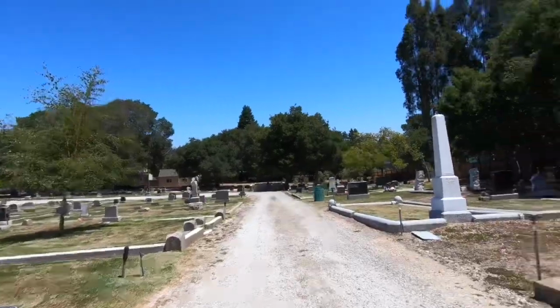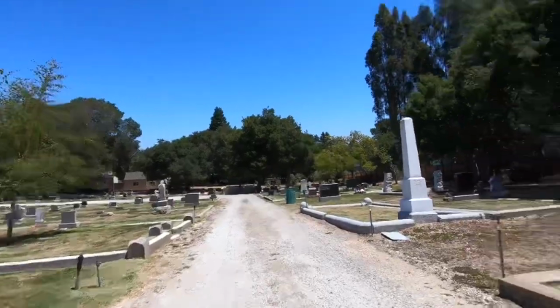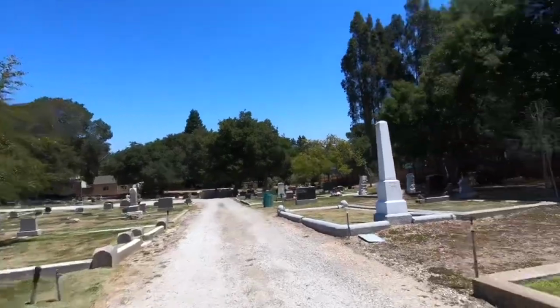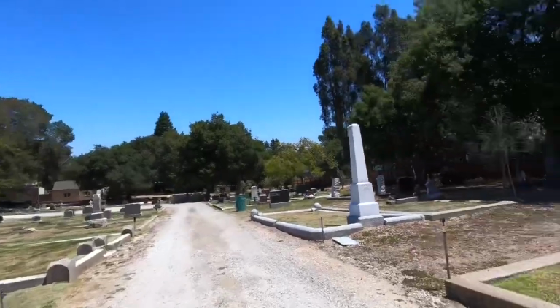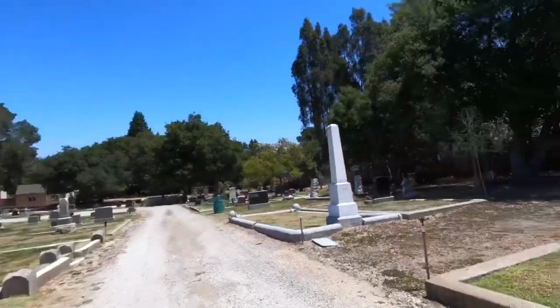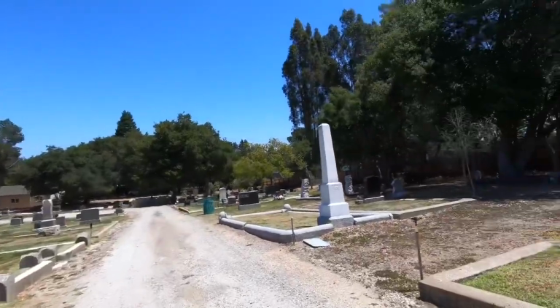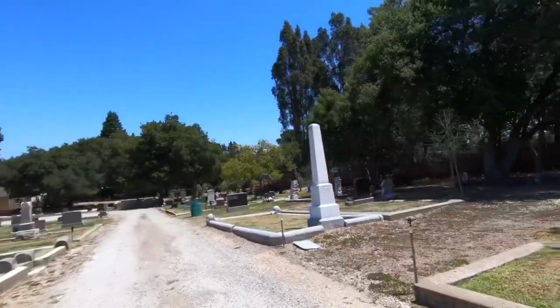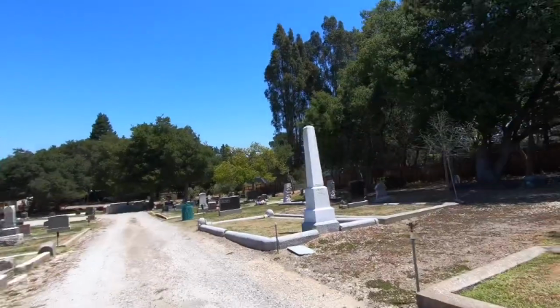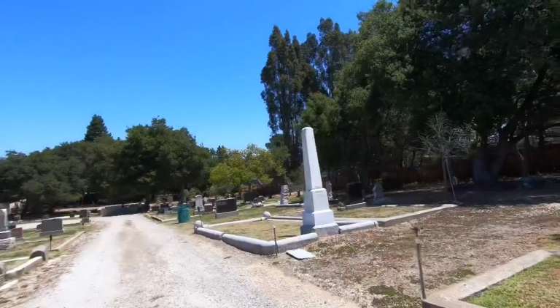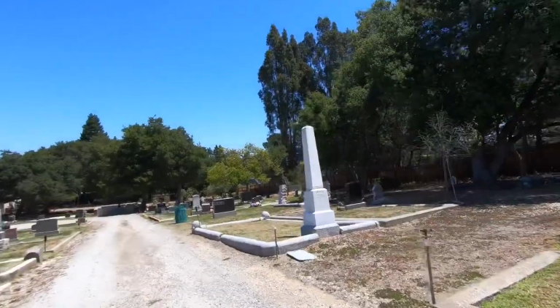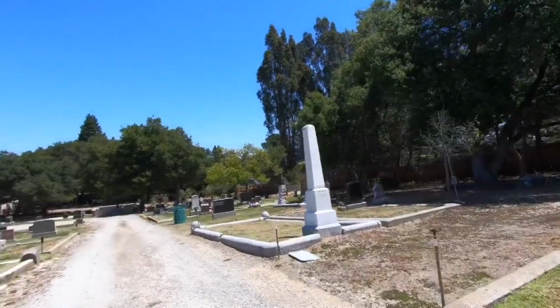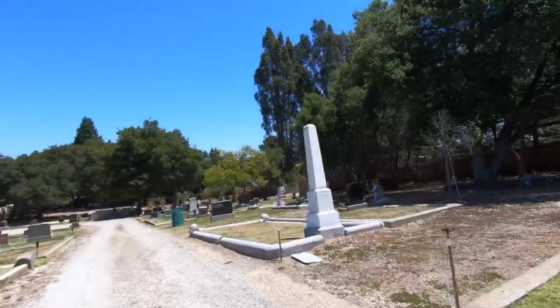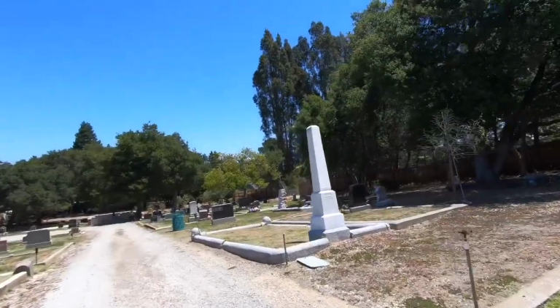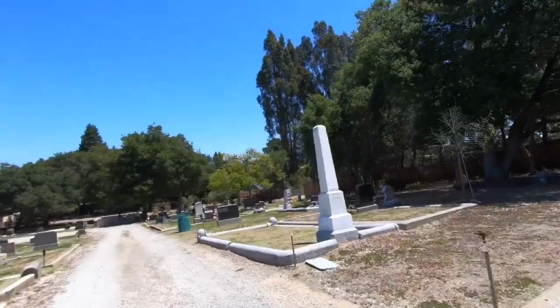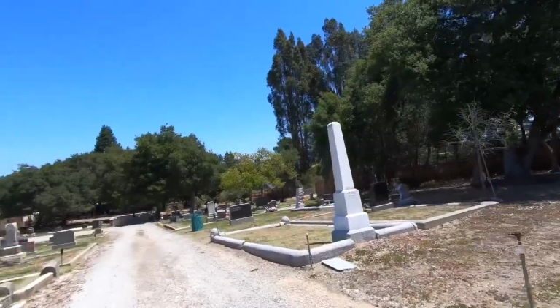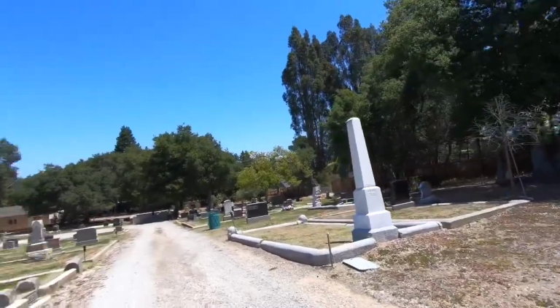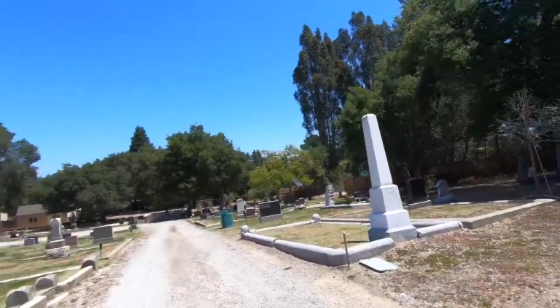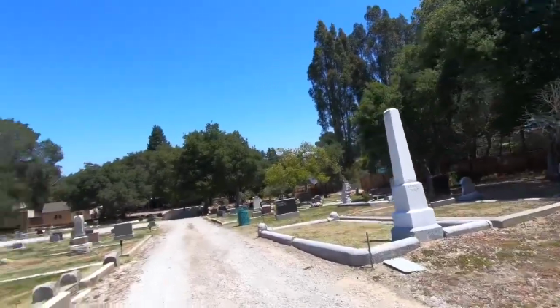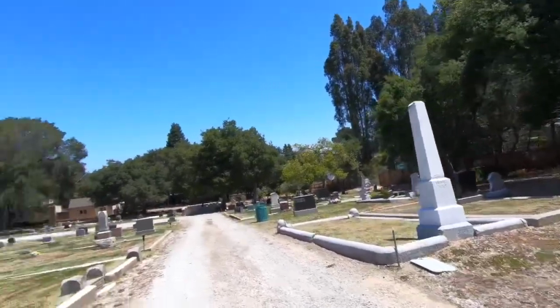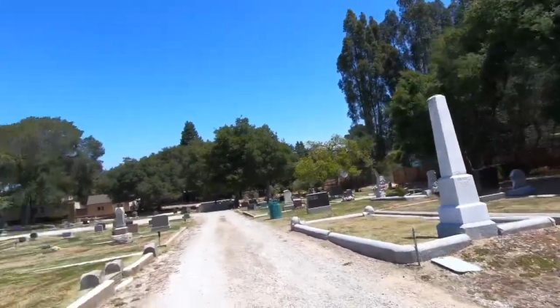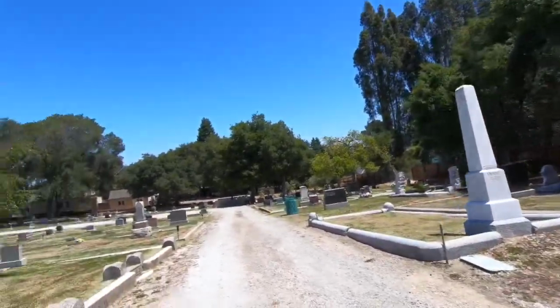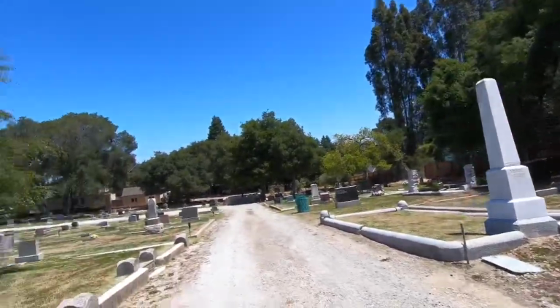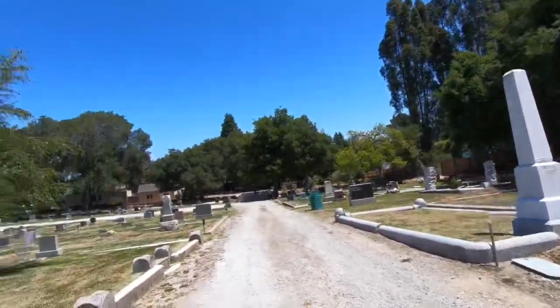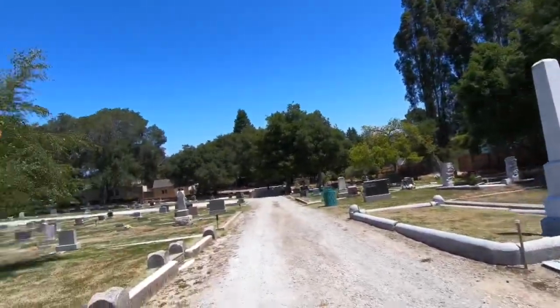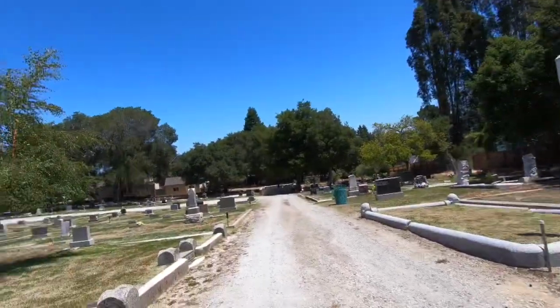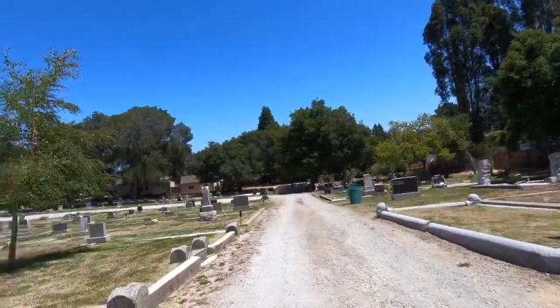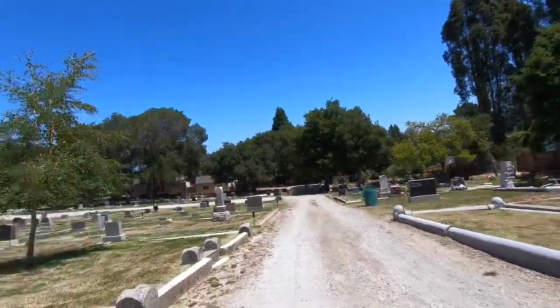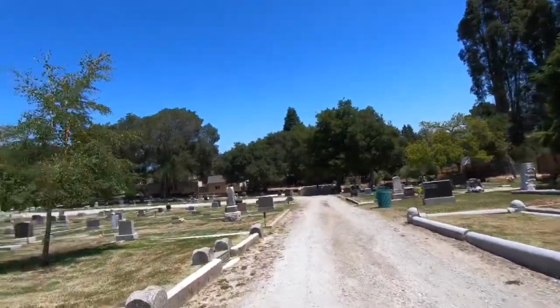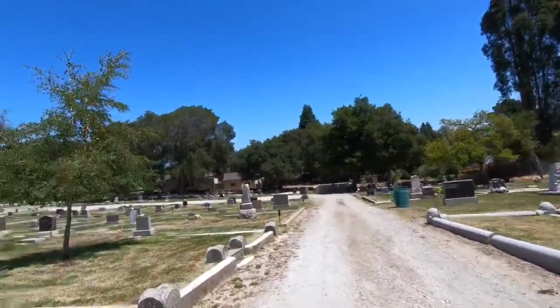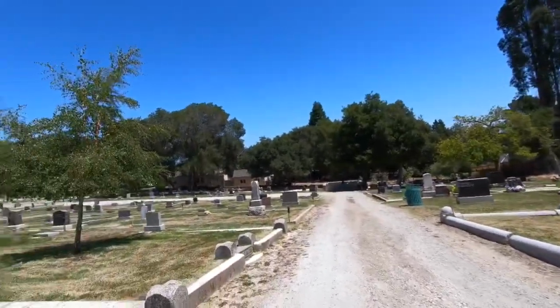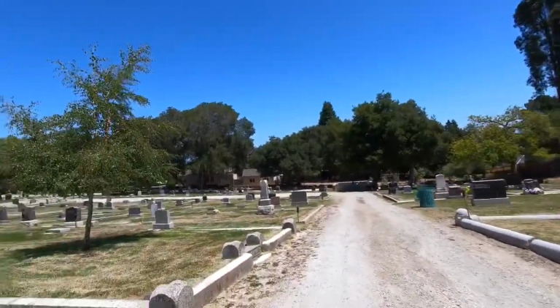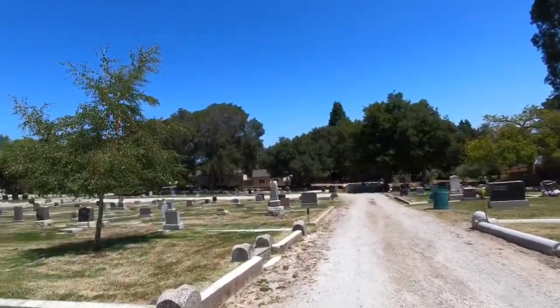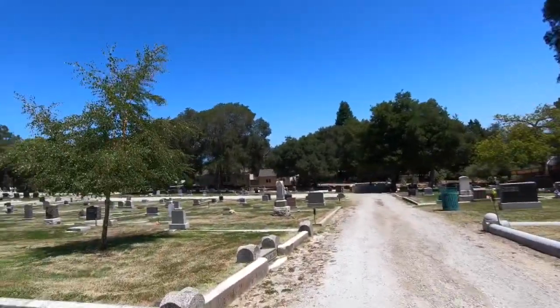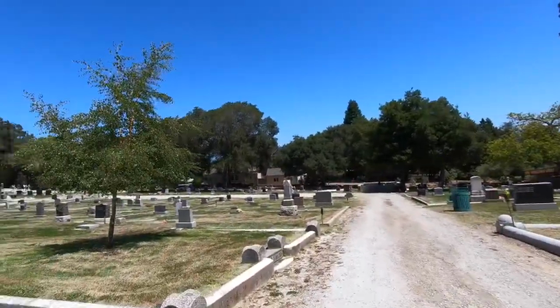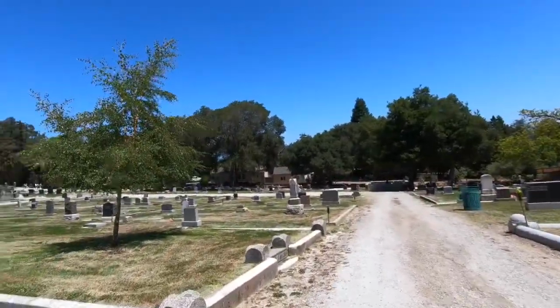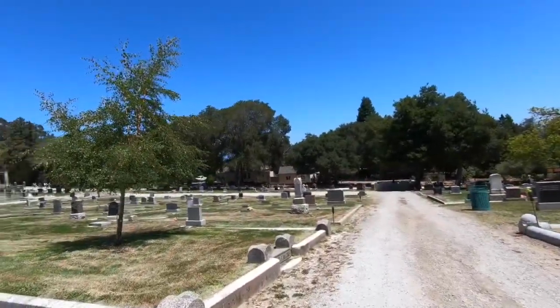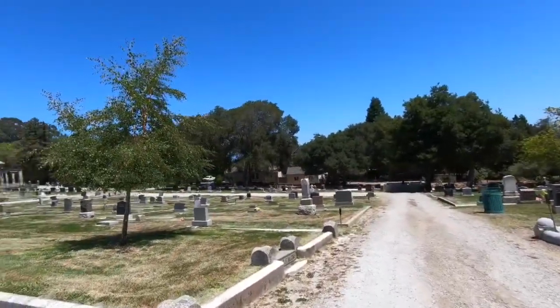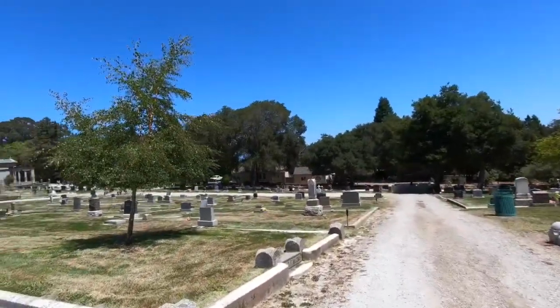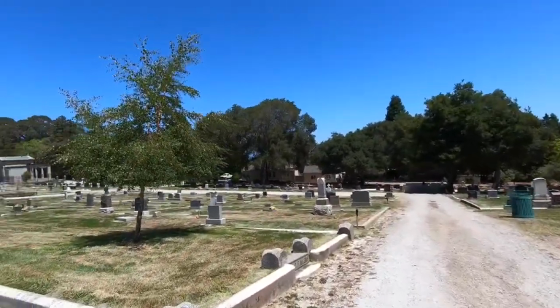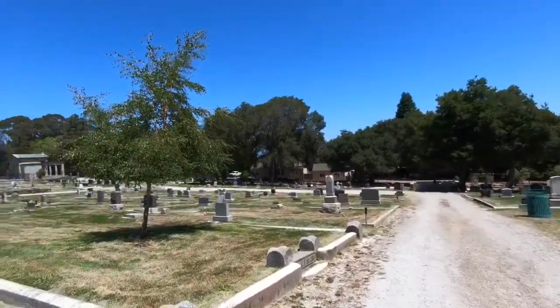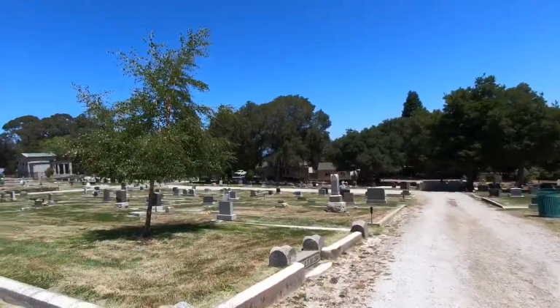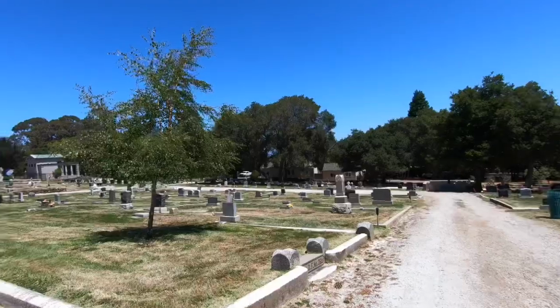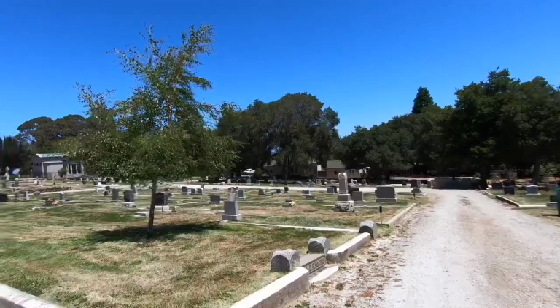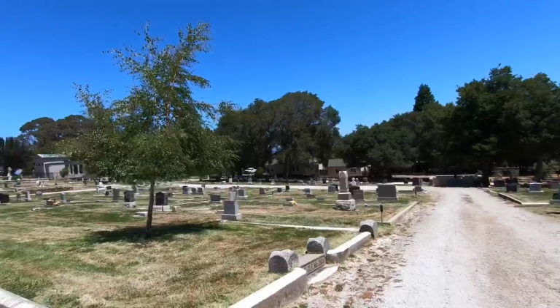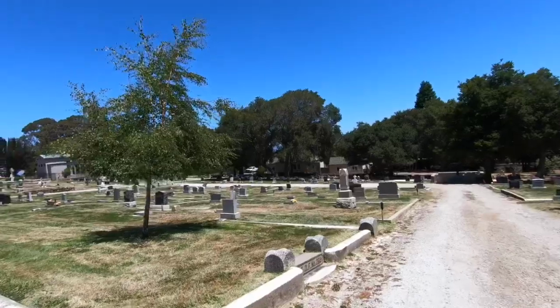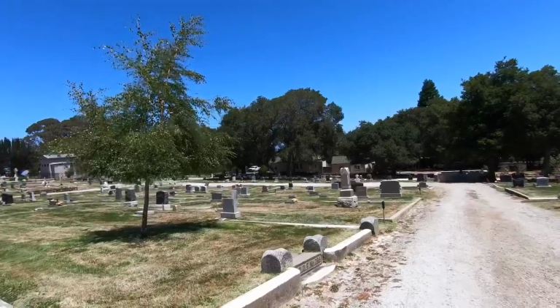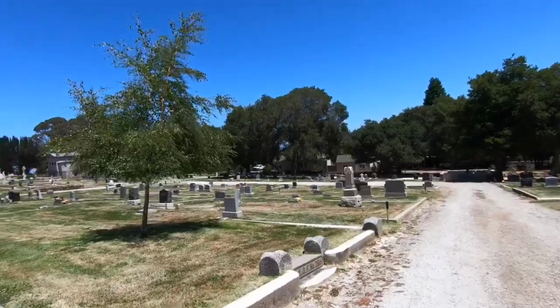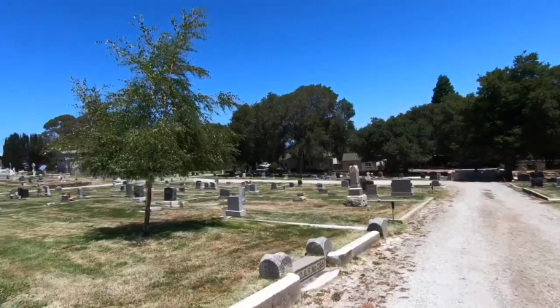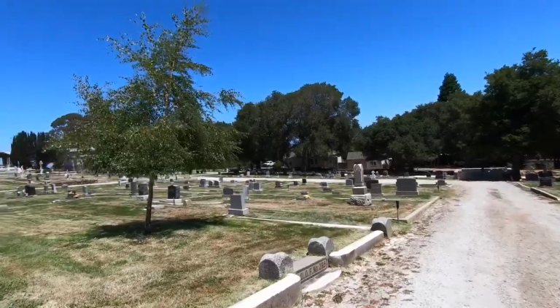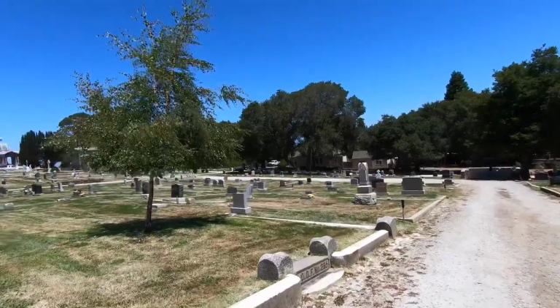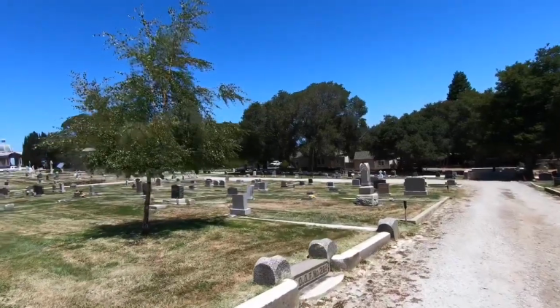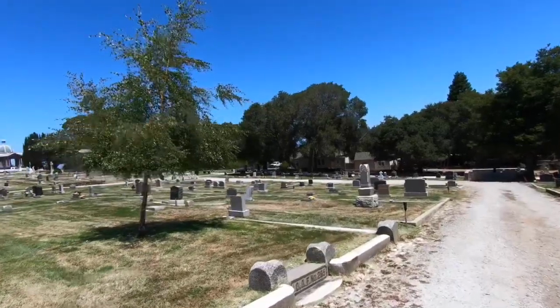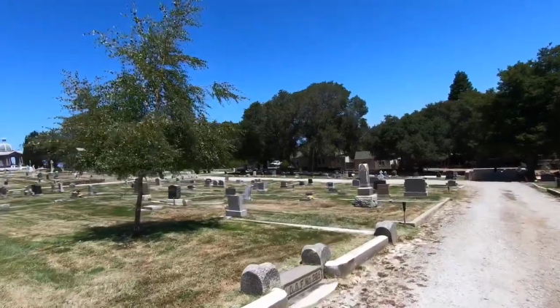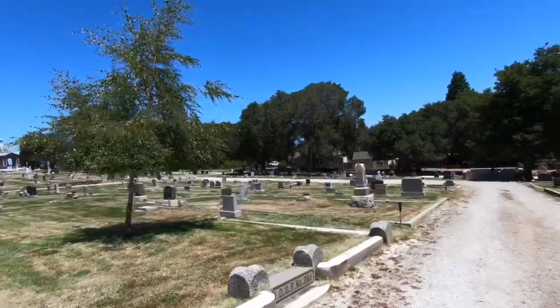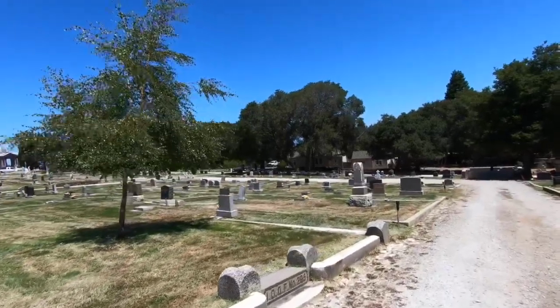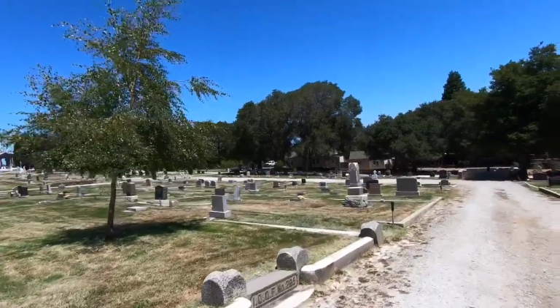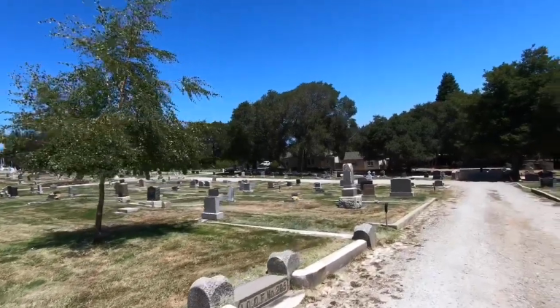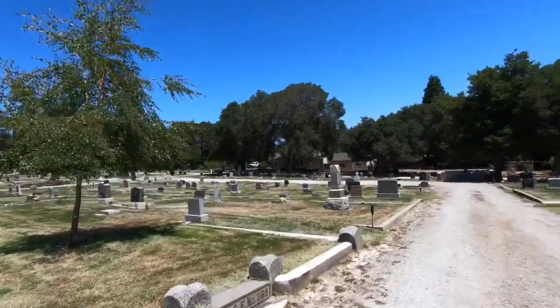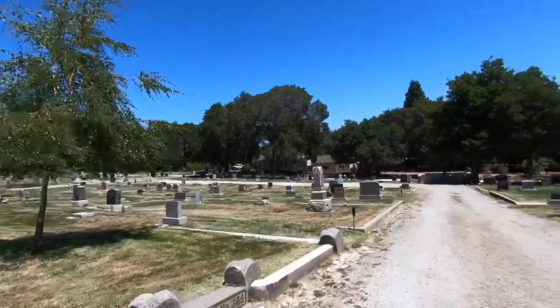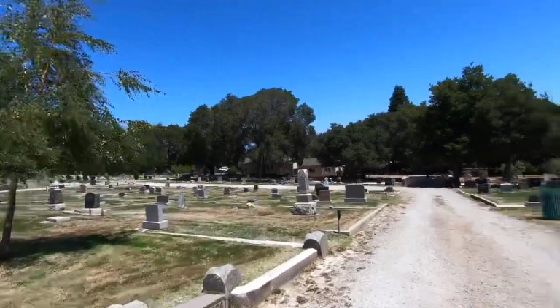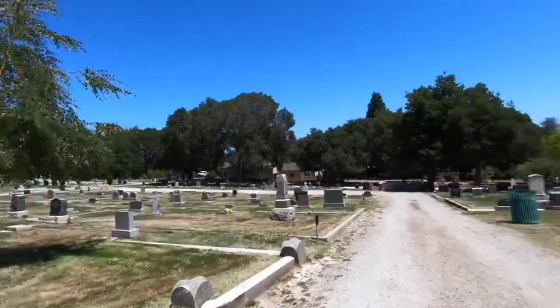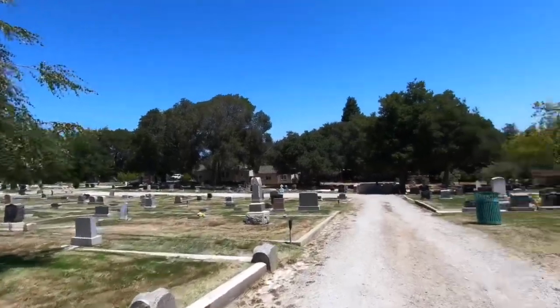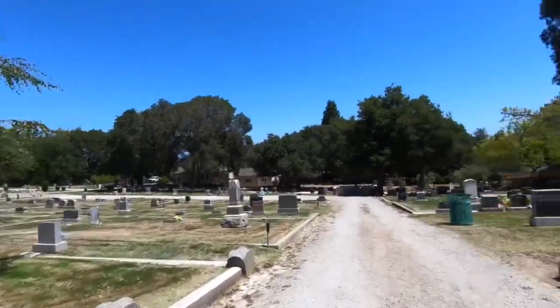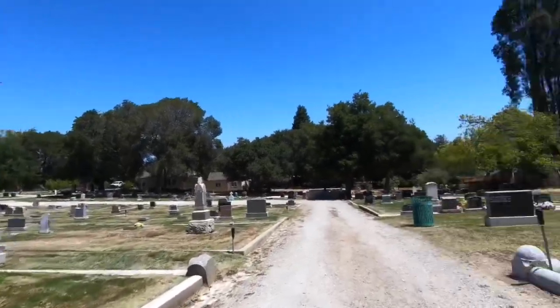Since this is kind of a small cemetery, there's some cool stuff in here to see. I don't expect this video to be very long because it's really not a huge place.